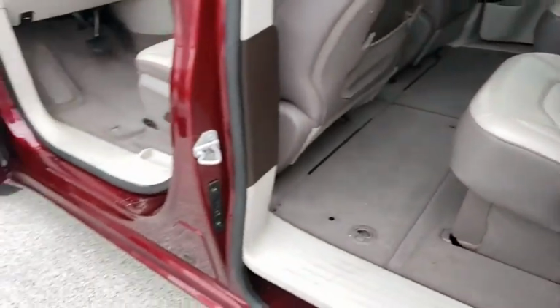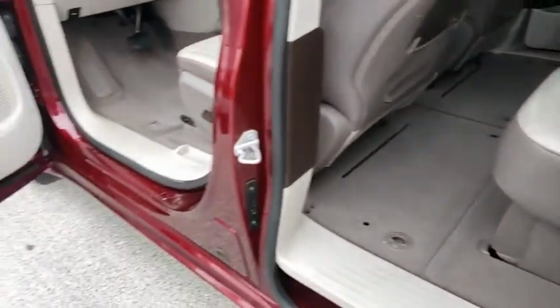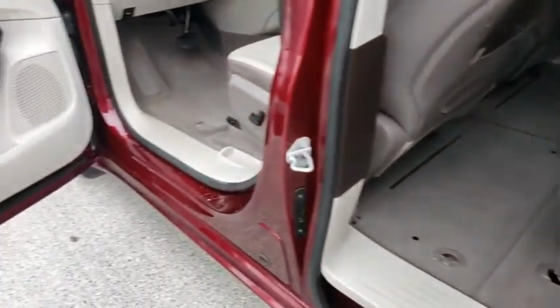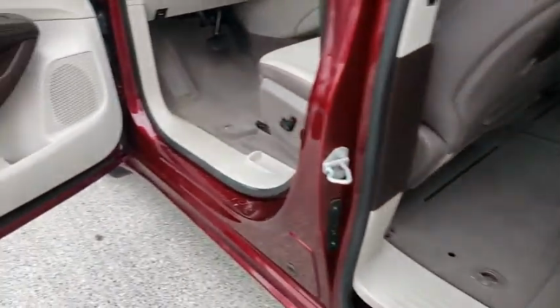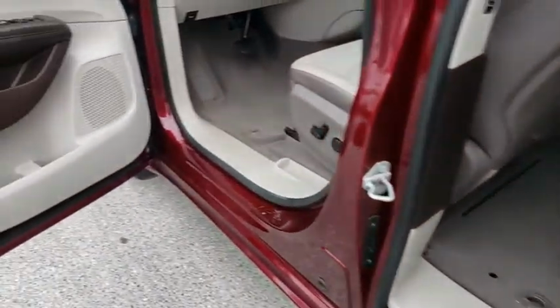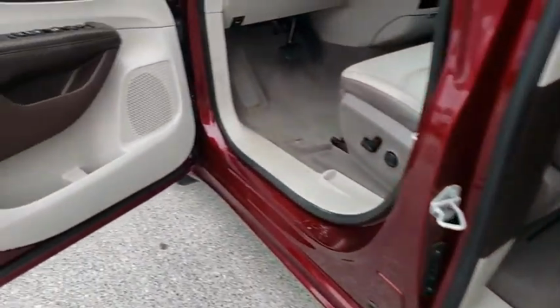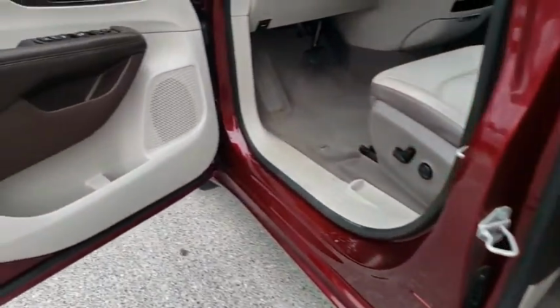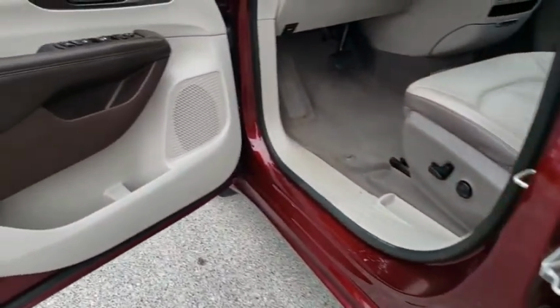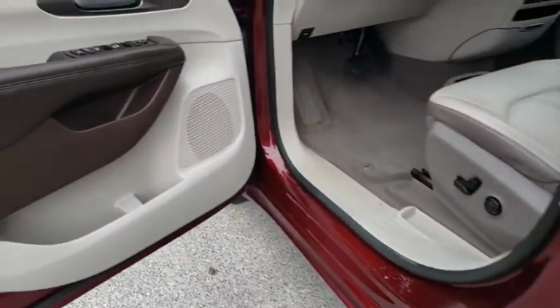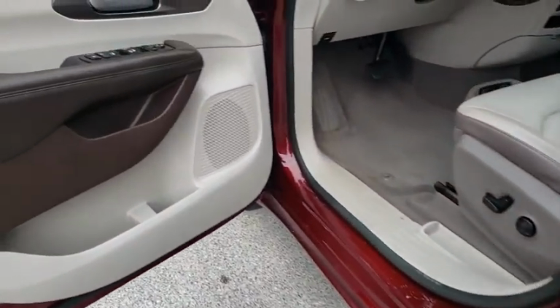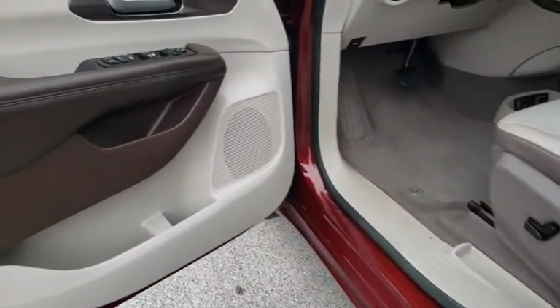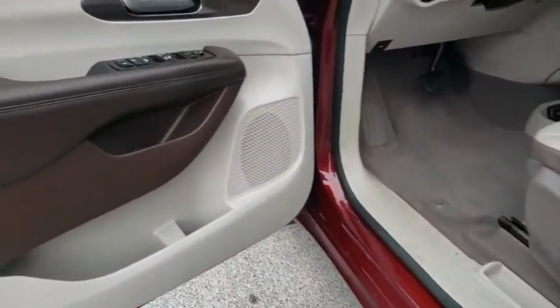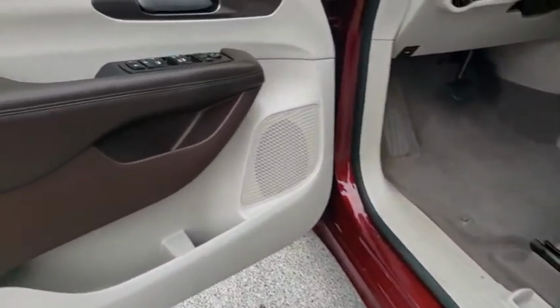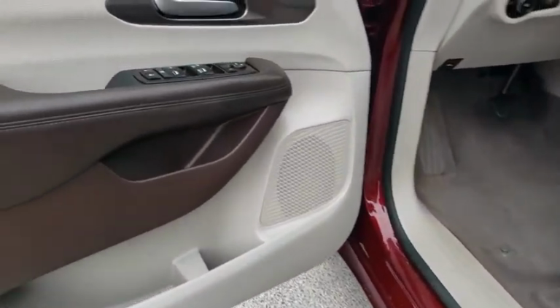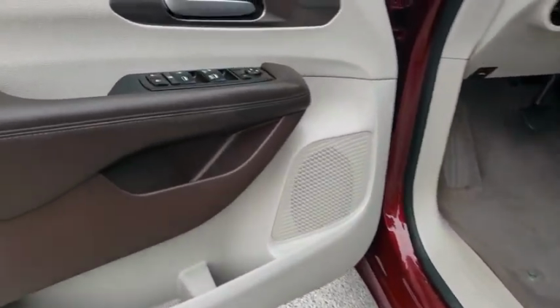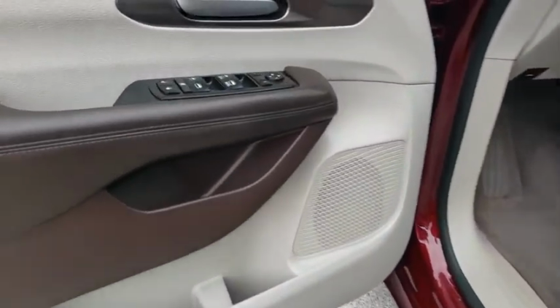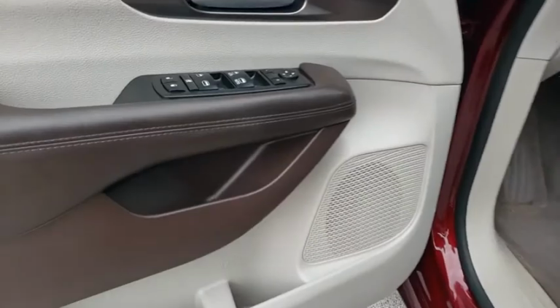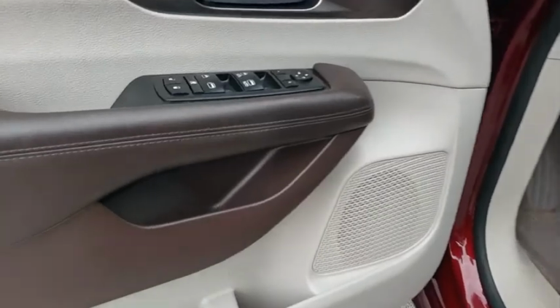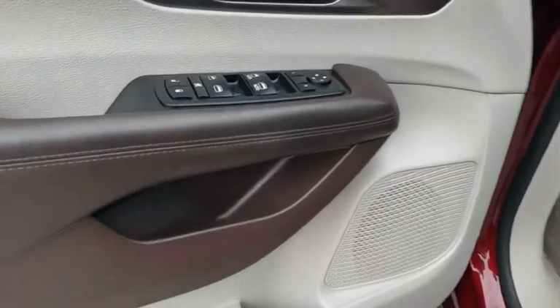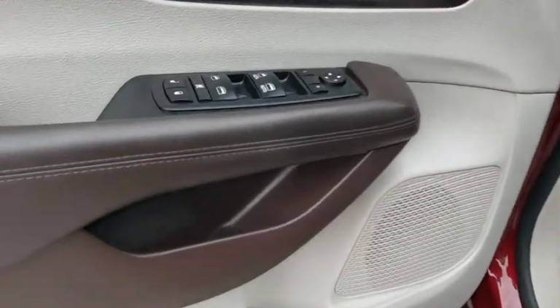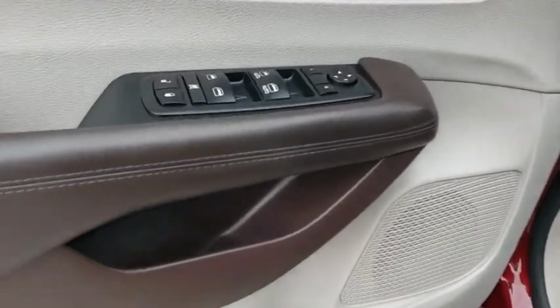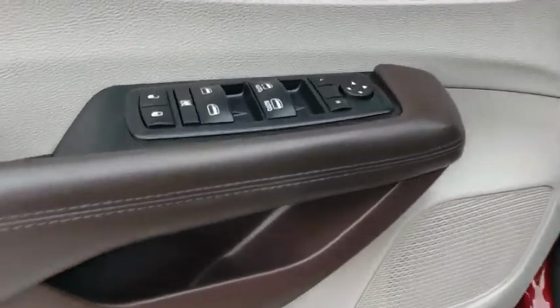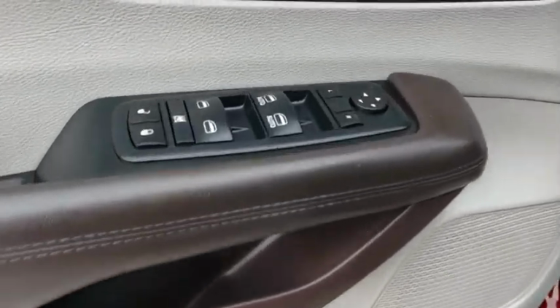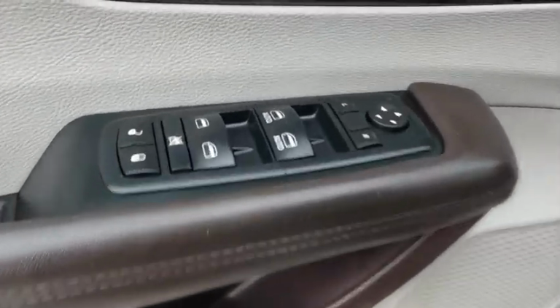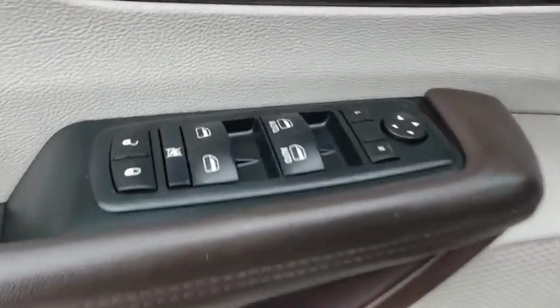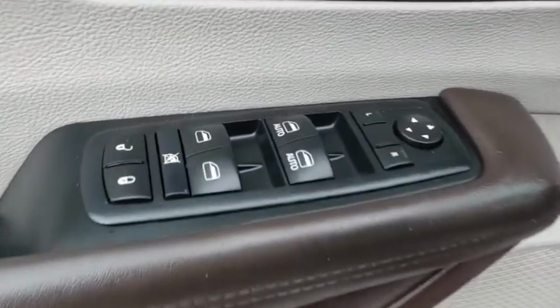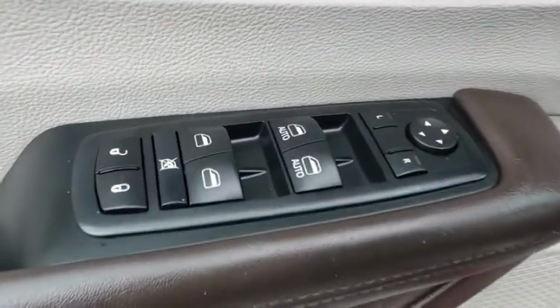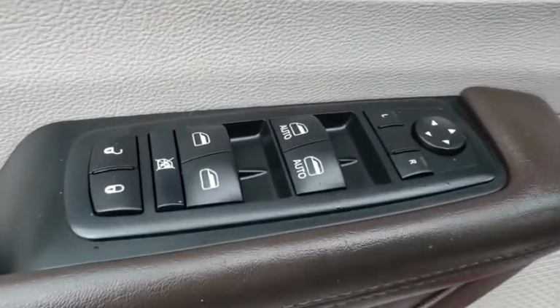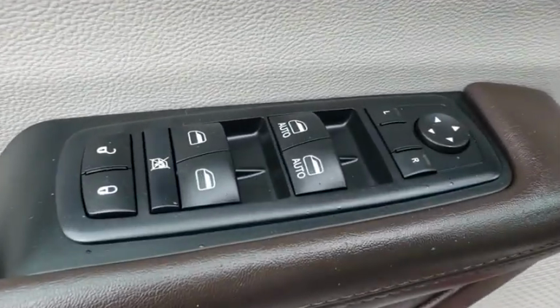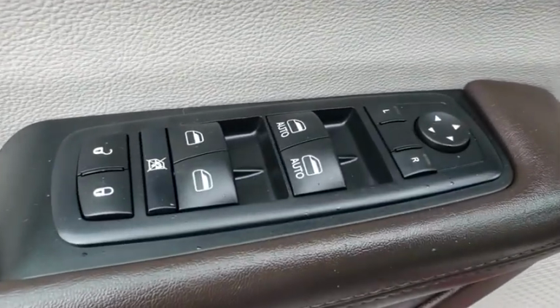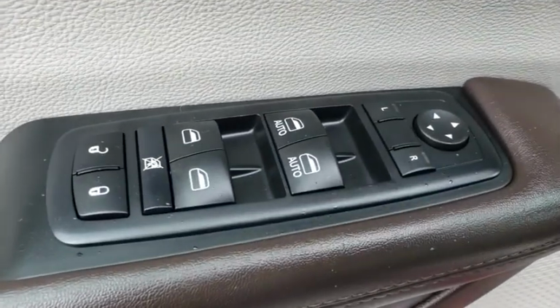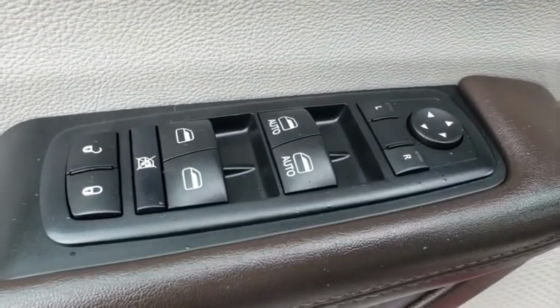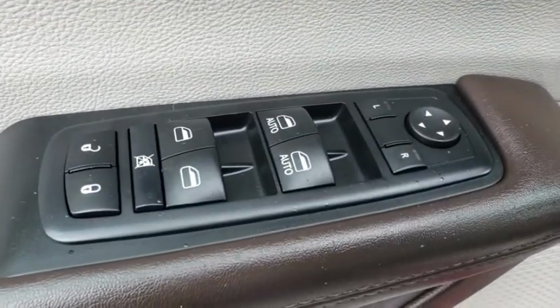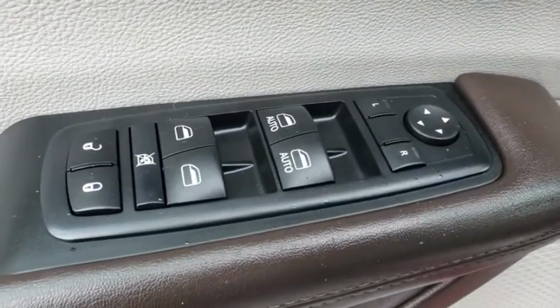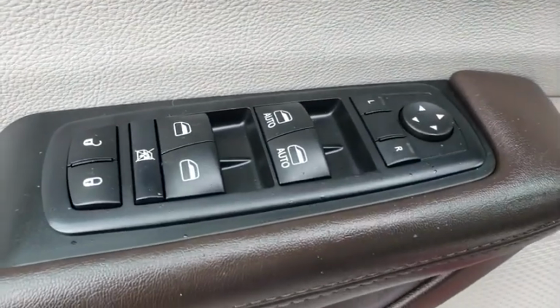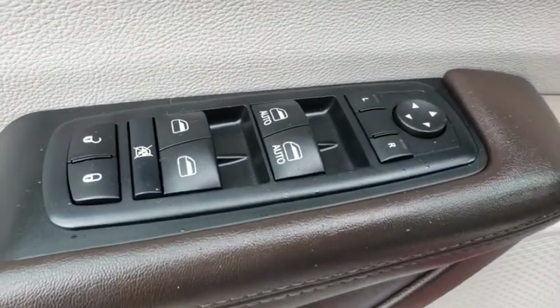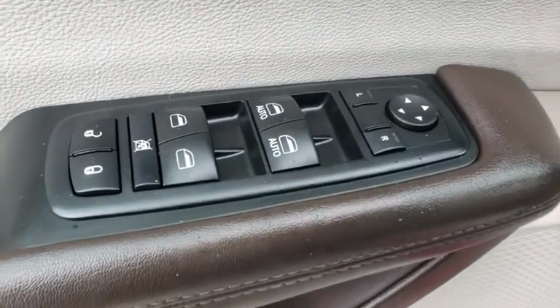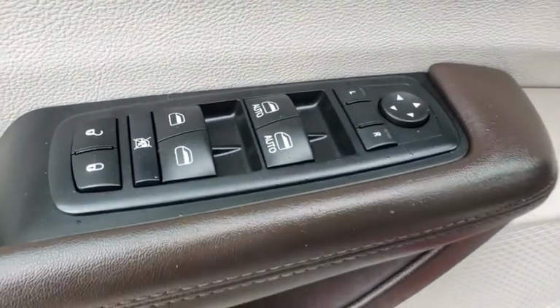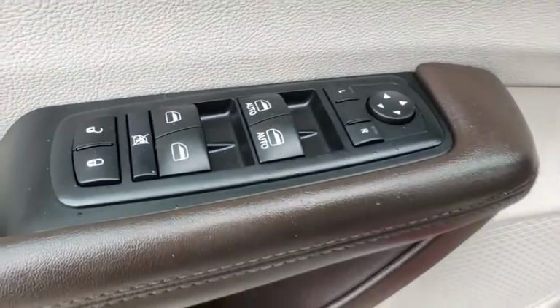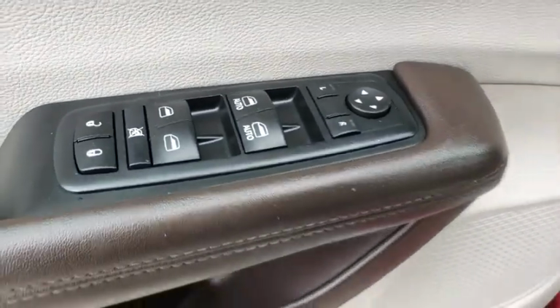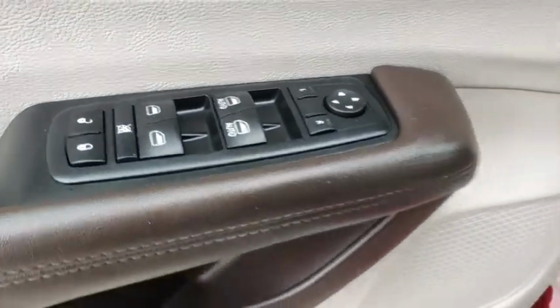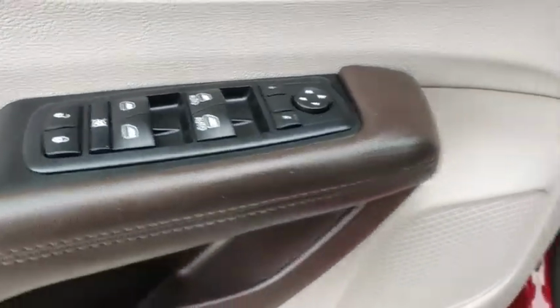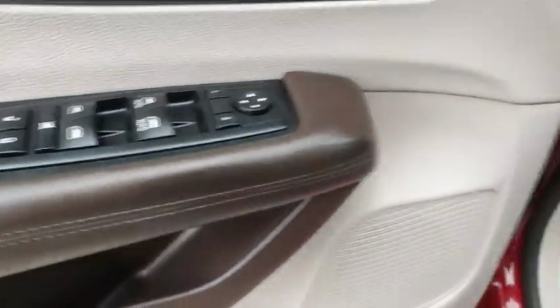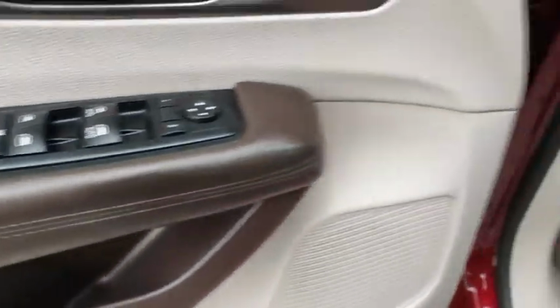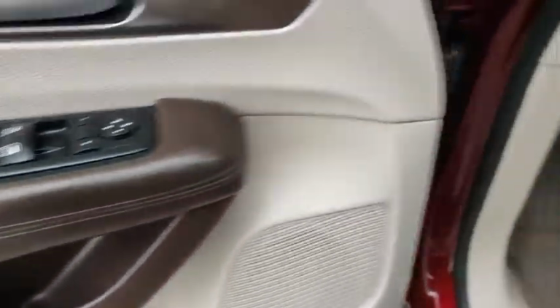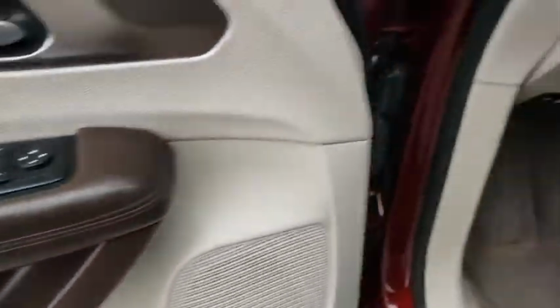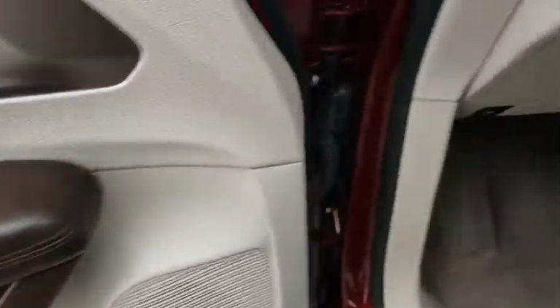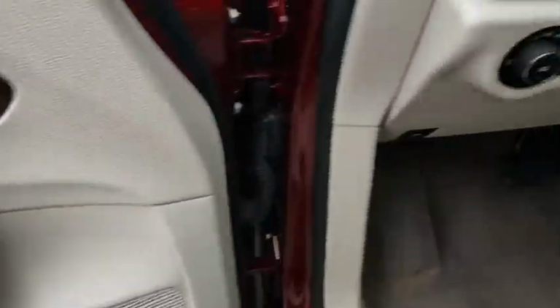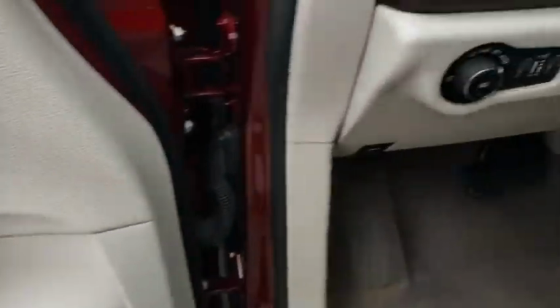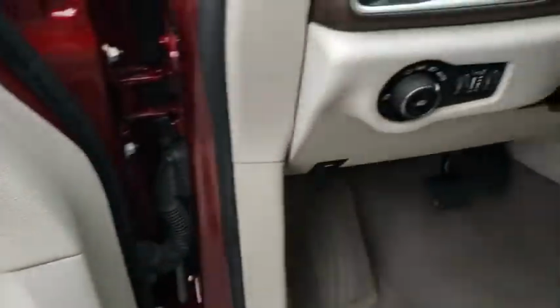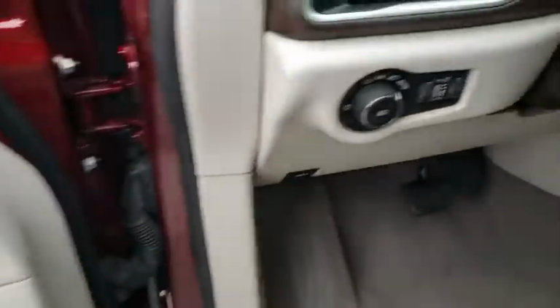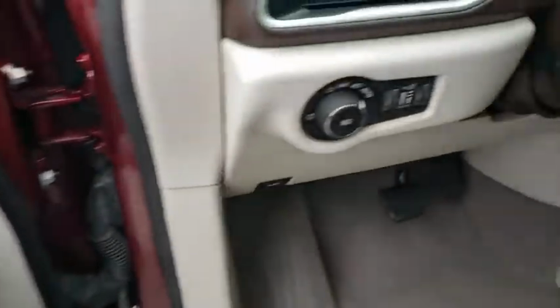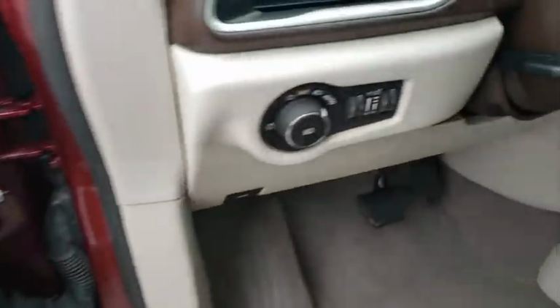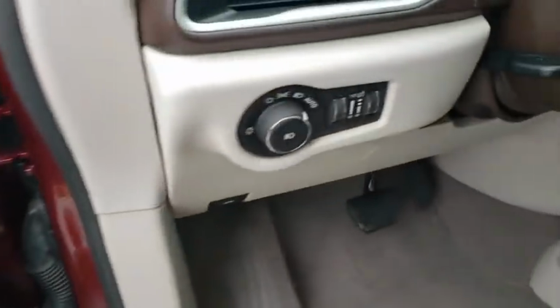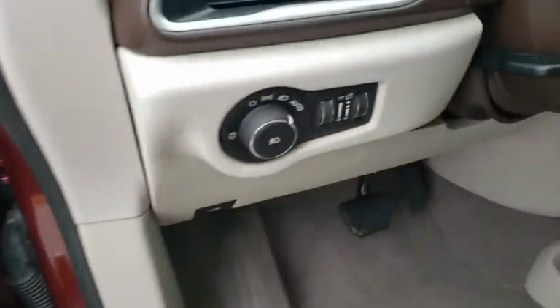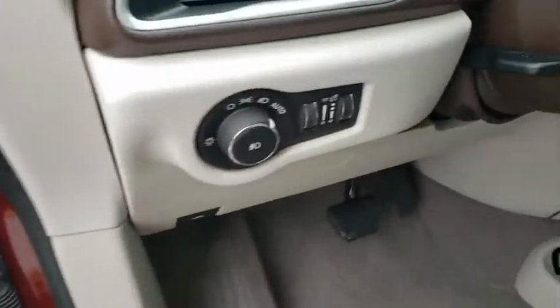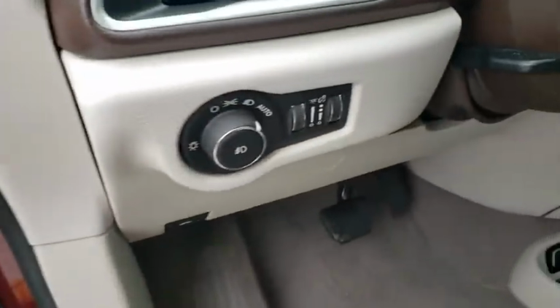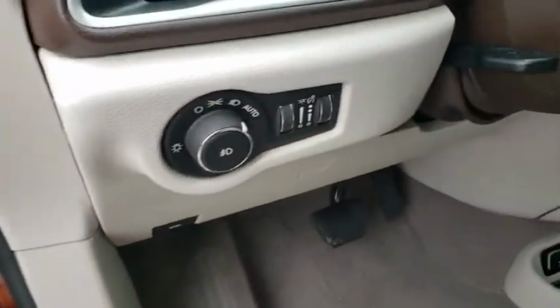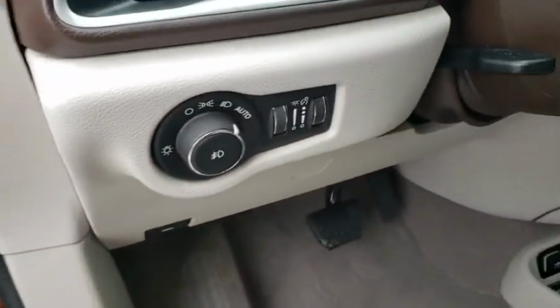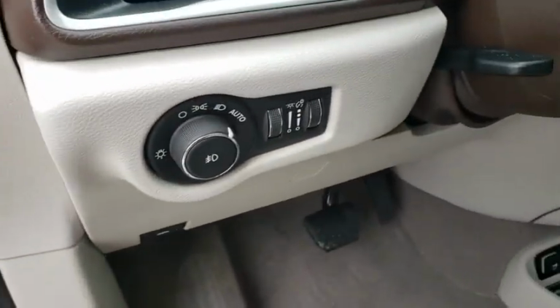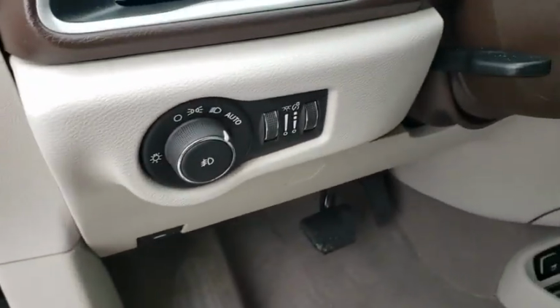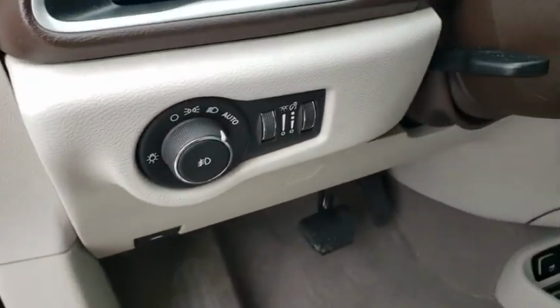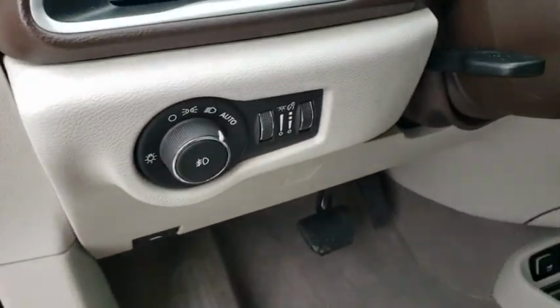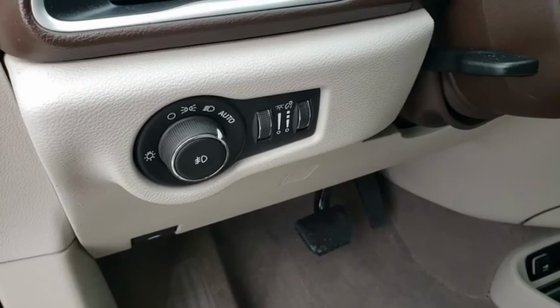cruise control, floor mats, aluminum wheels, four-wheel disc brakes, keyless start, rear defrost, climate control, front-wheel drive.